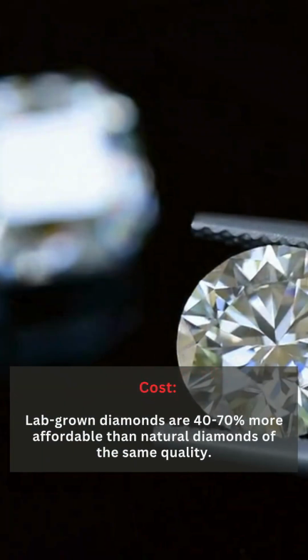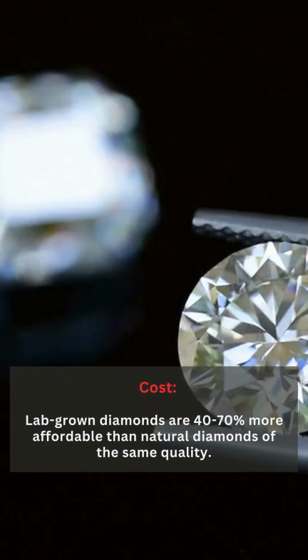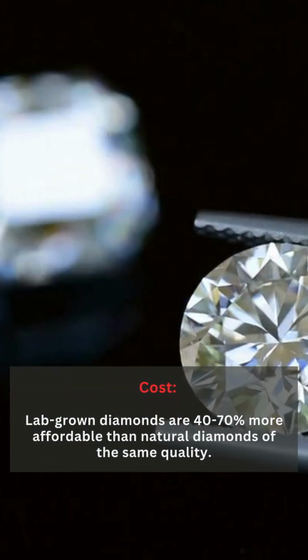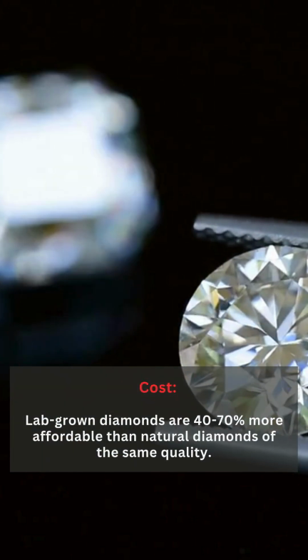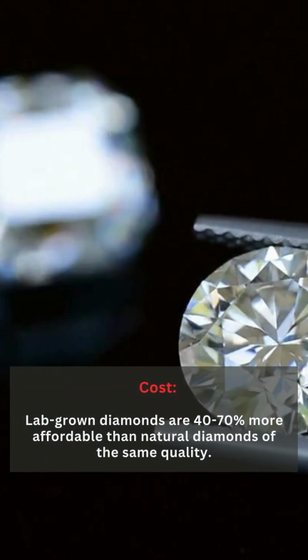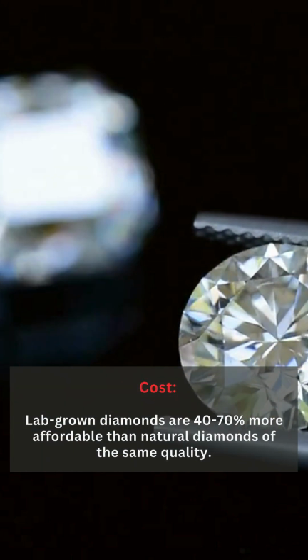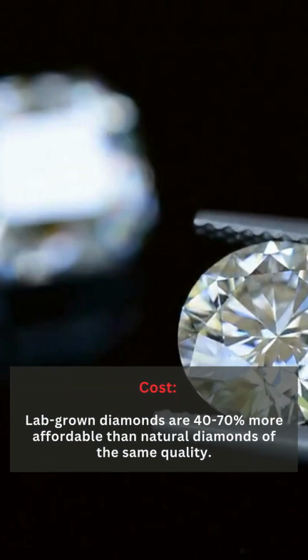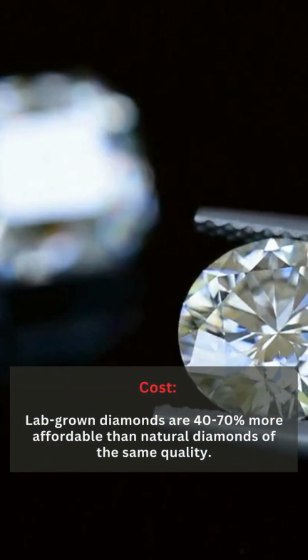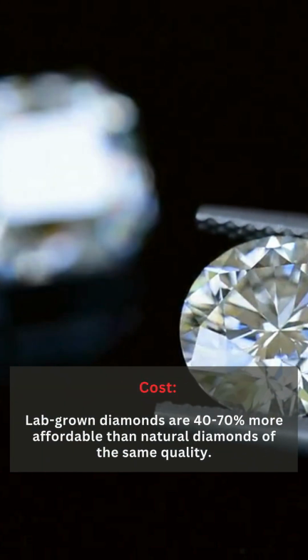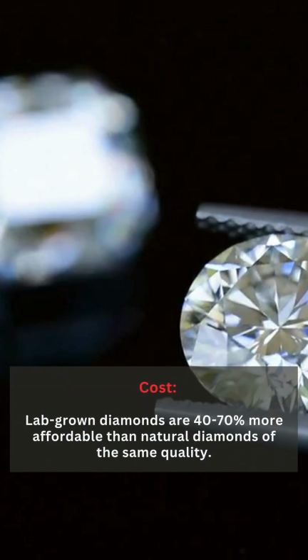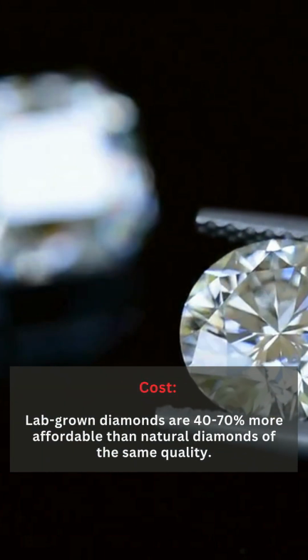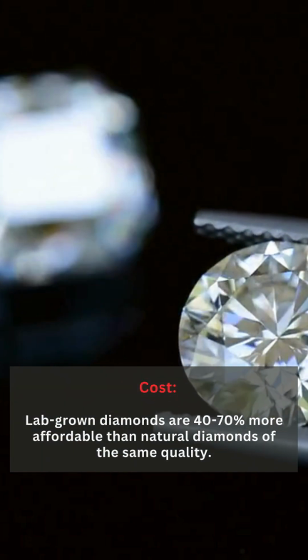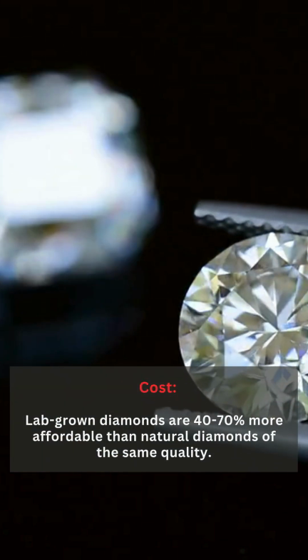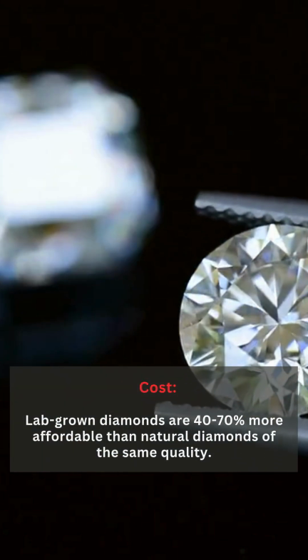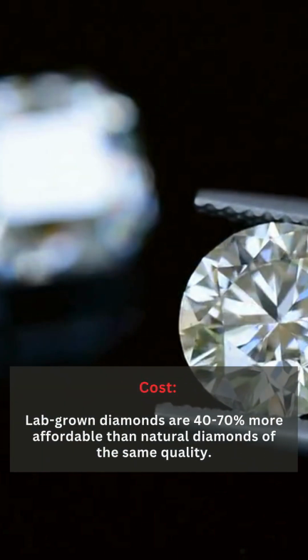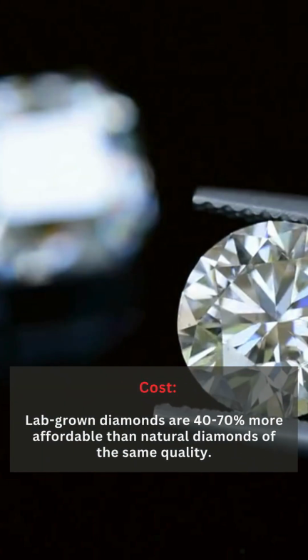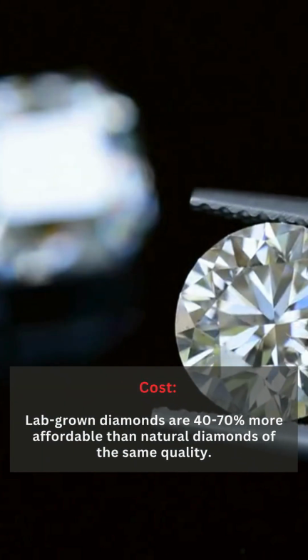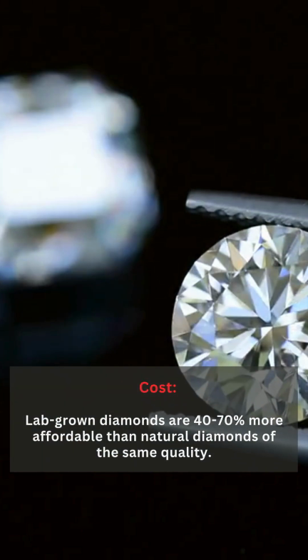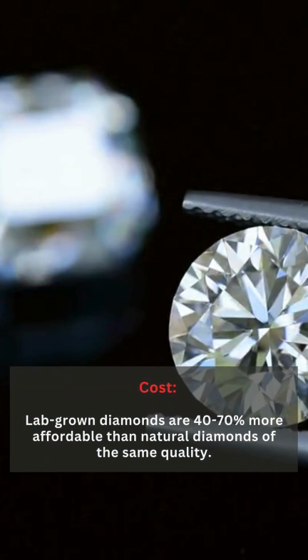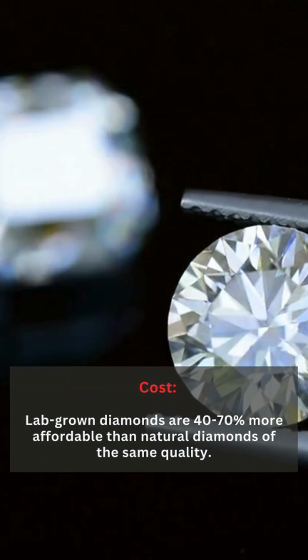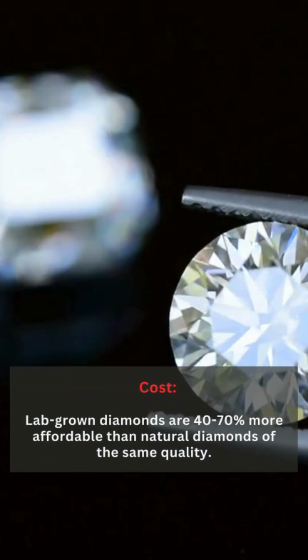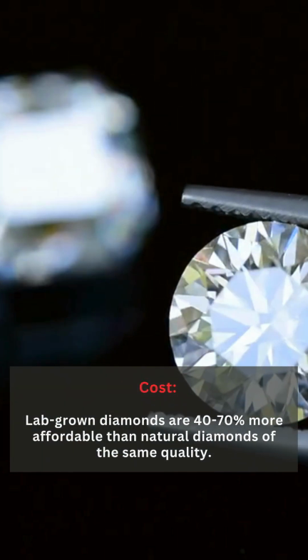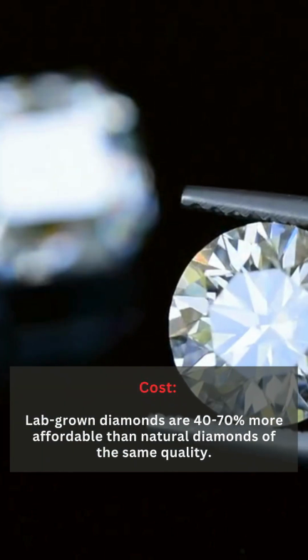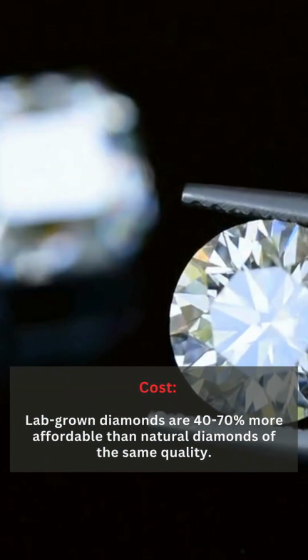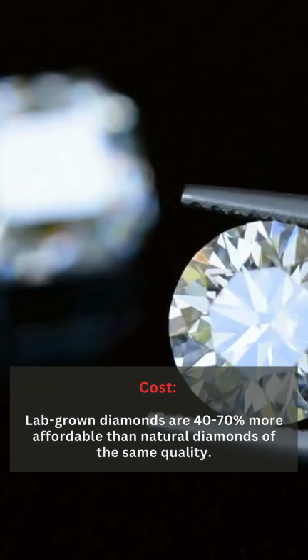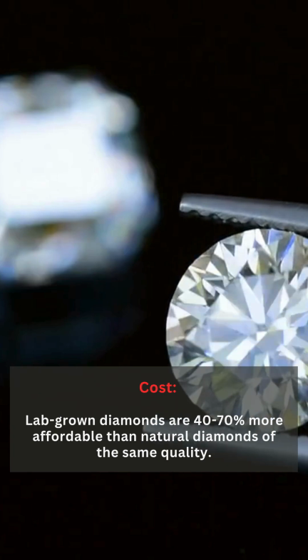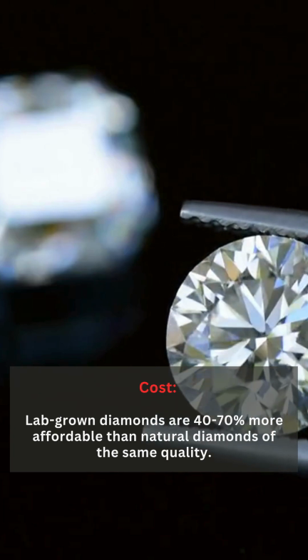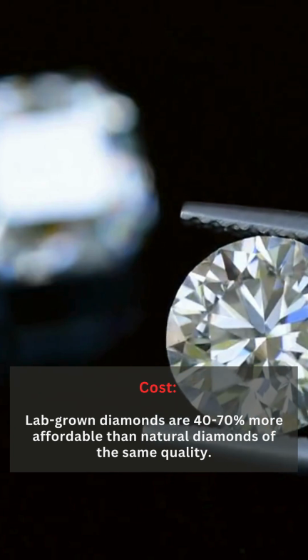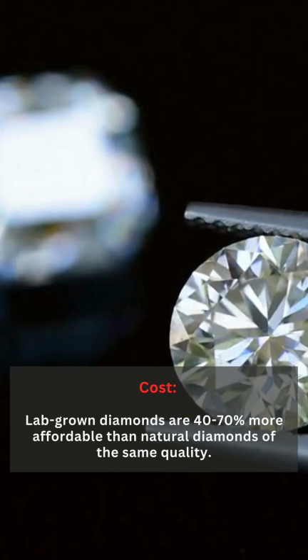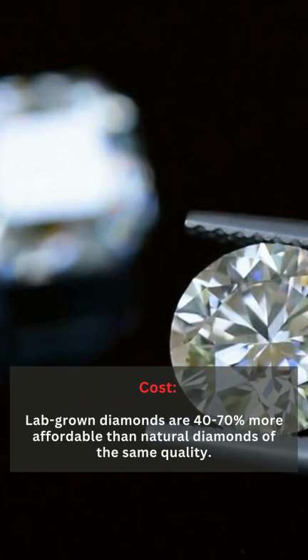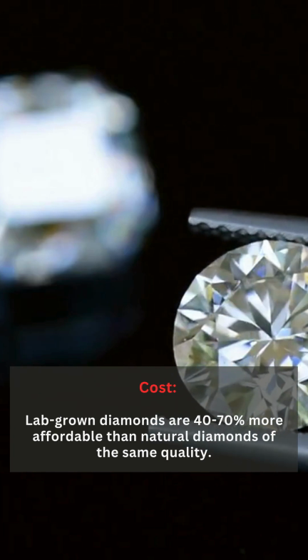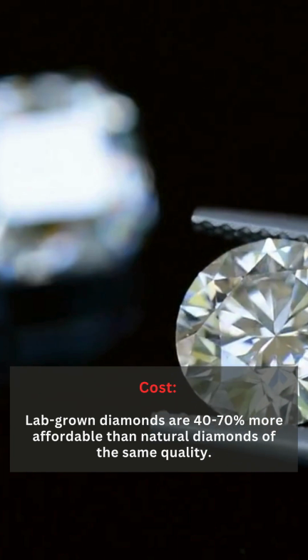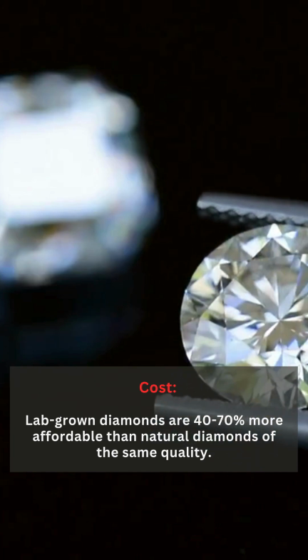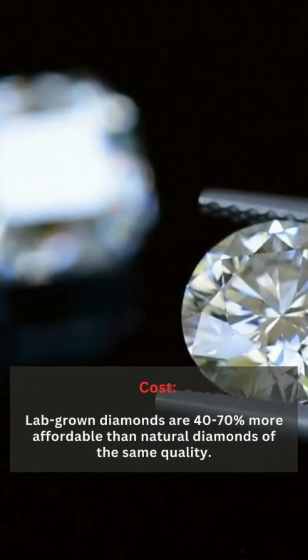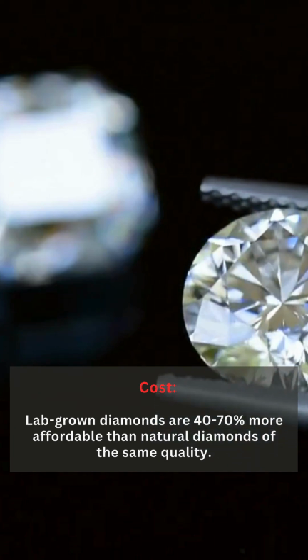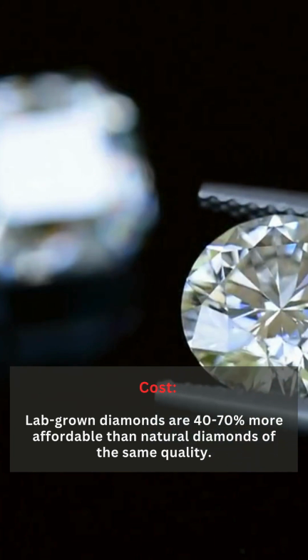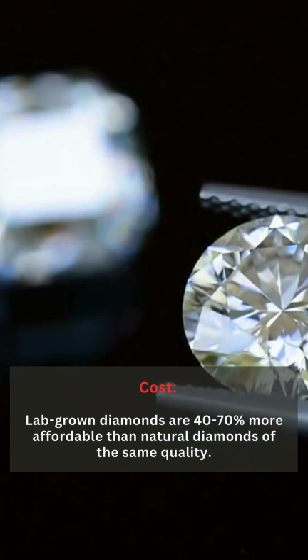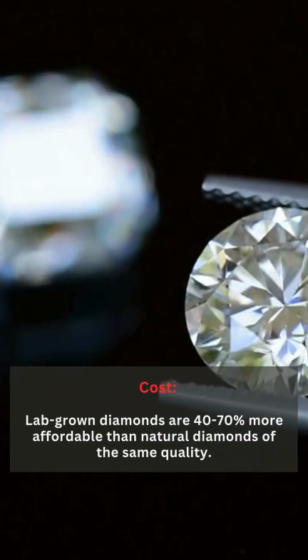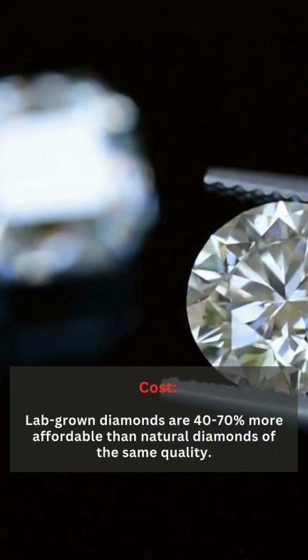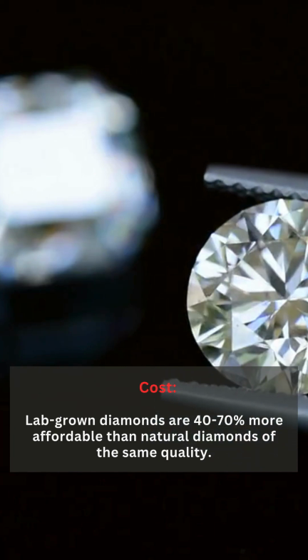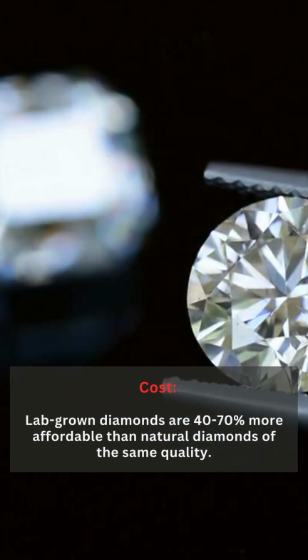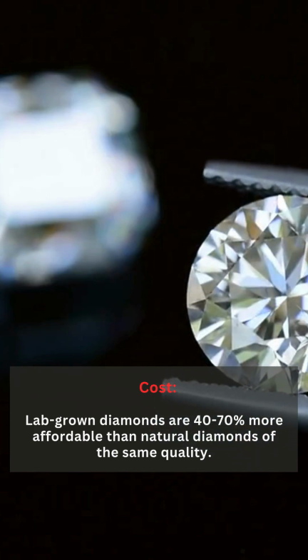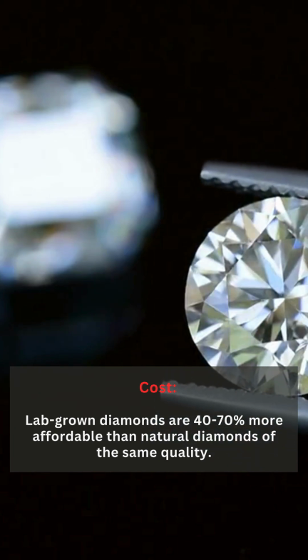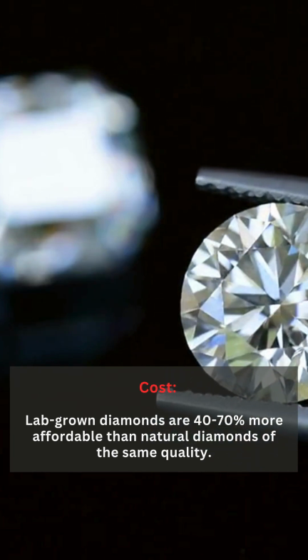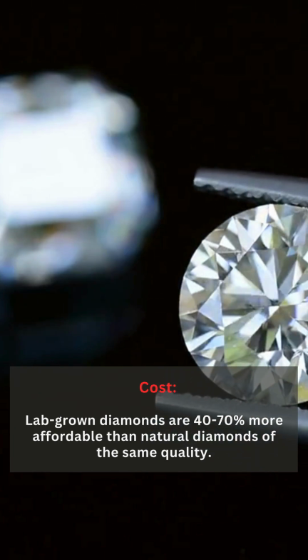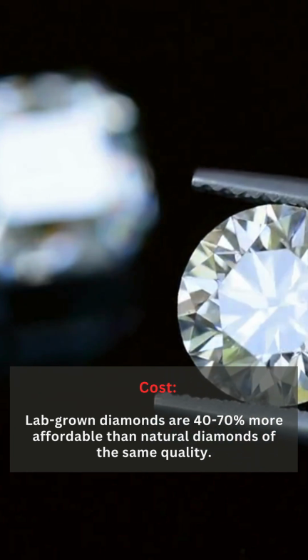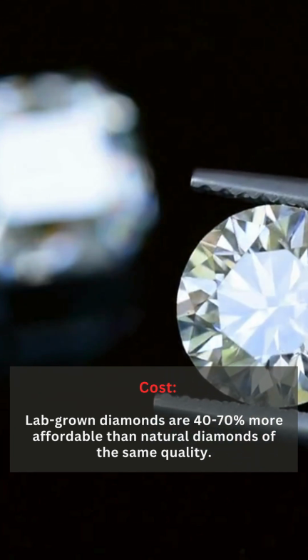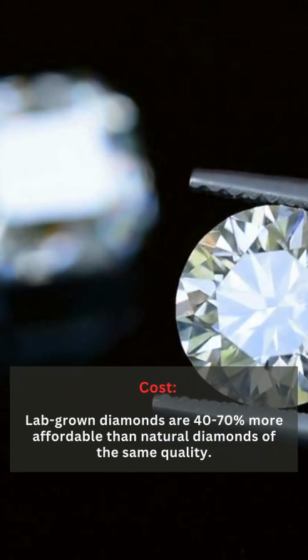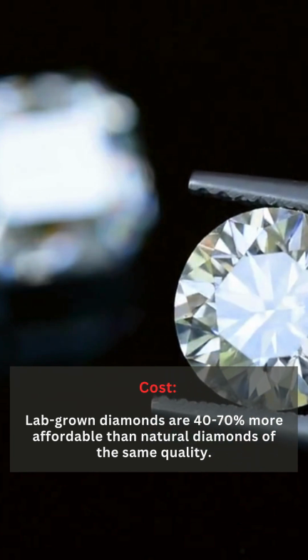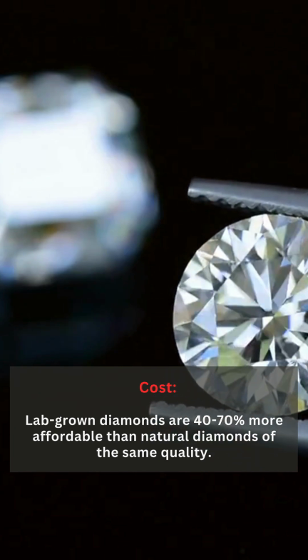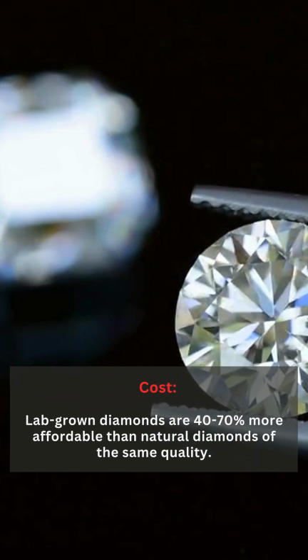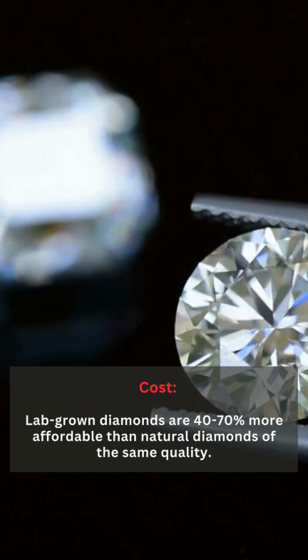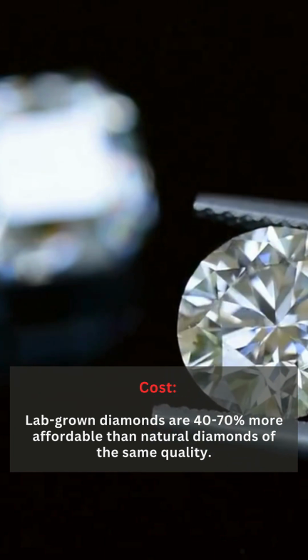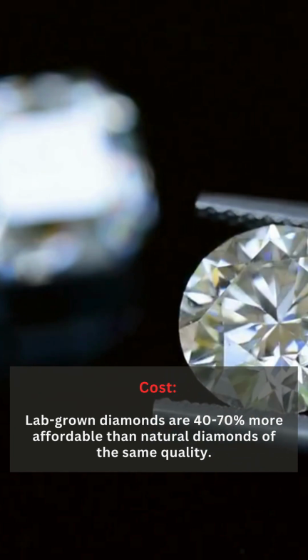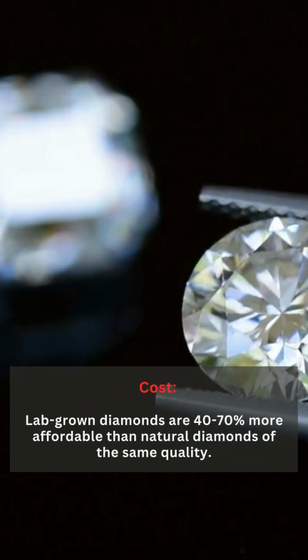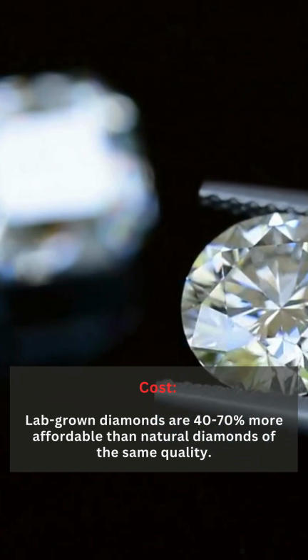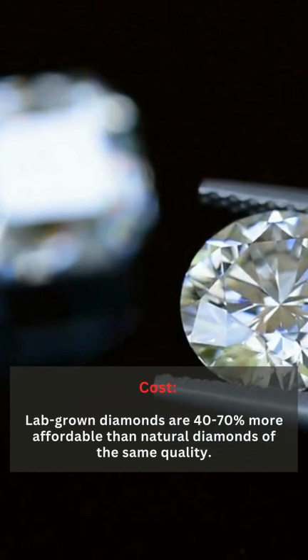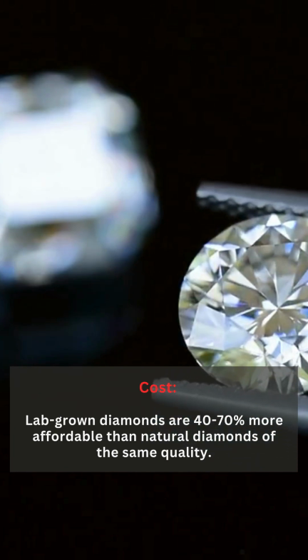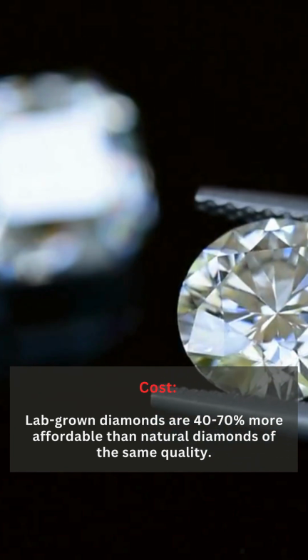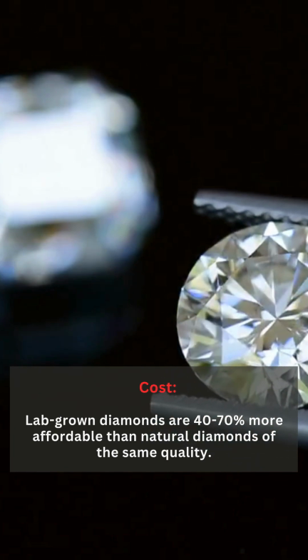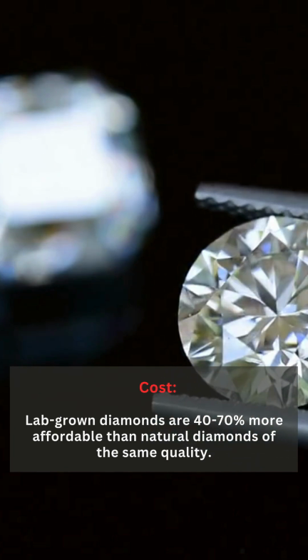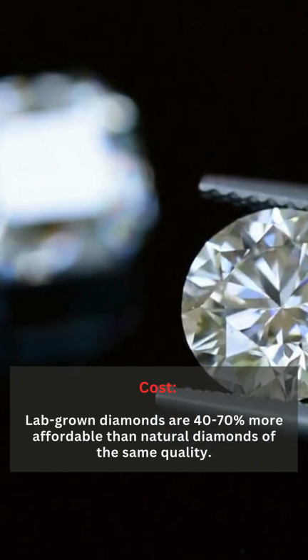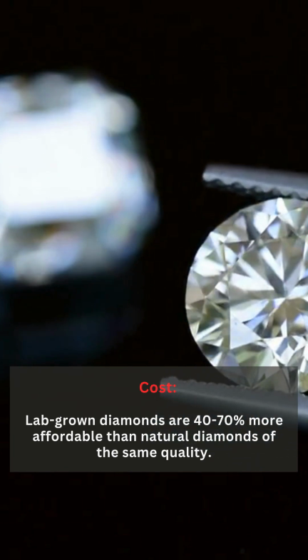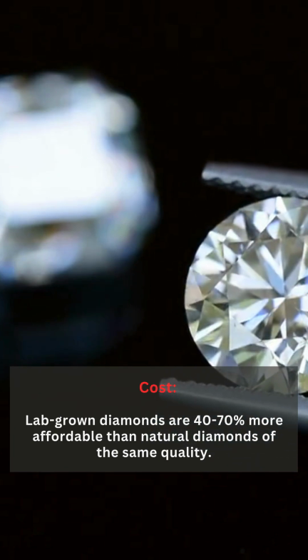Cost: Lab-grown diamonds are 40–70% more affordable than natural diamonds of the same quality.